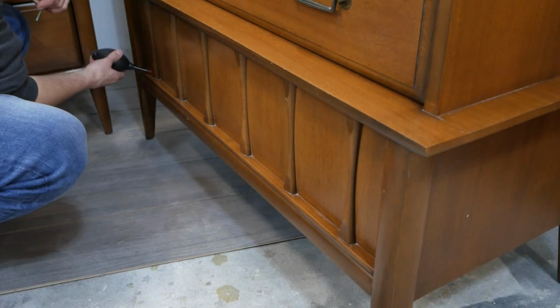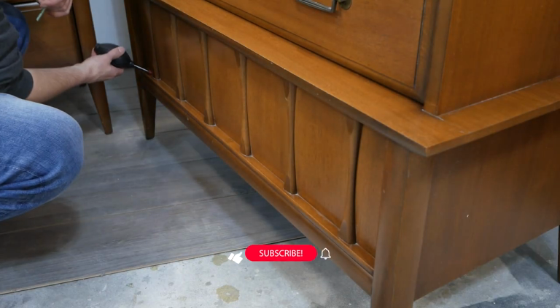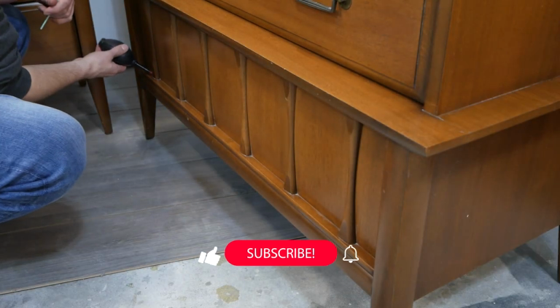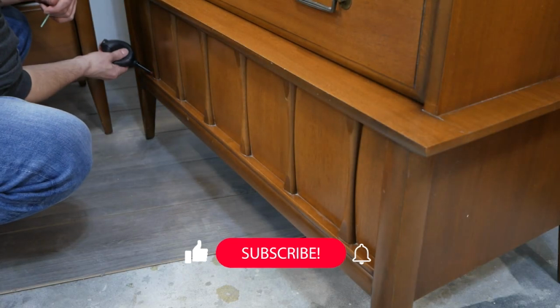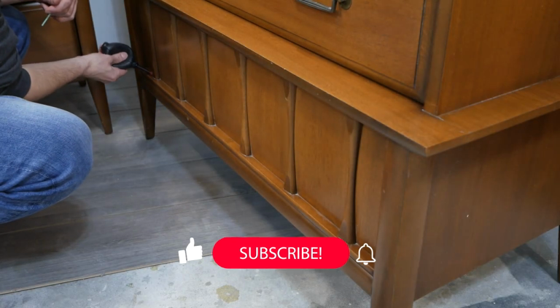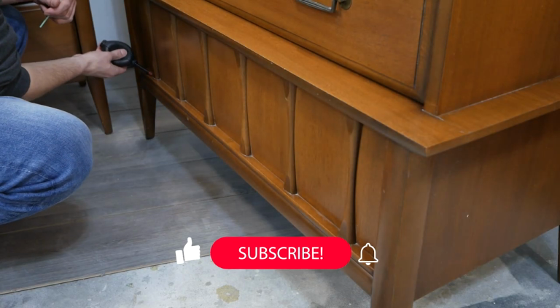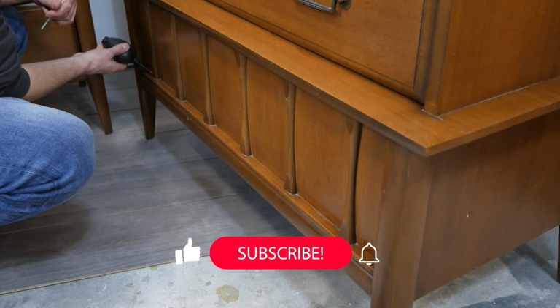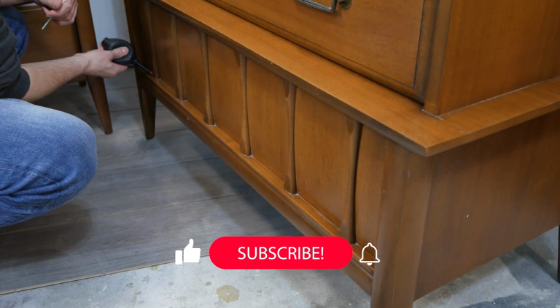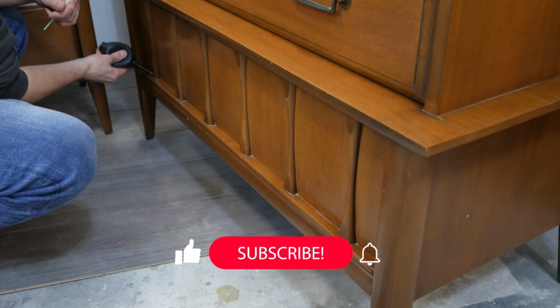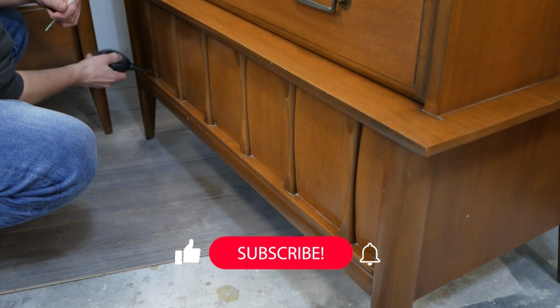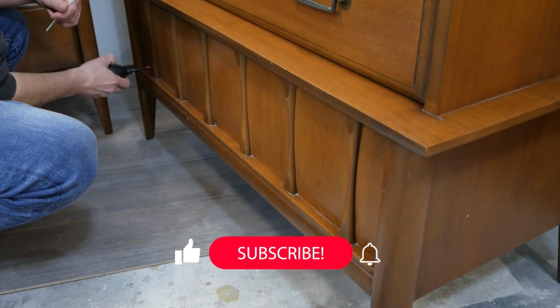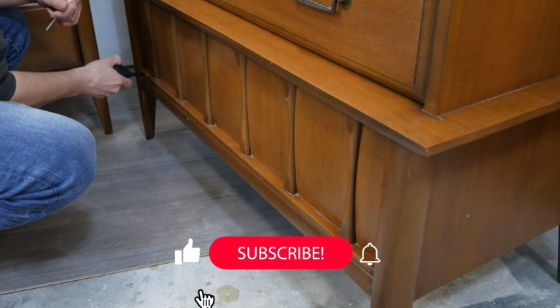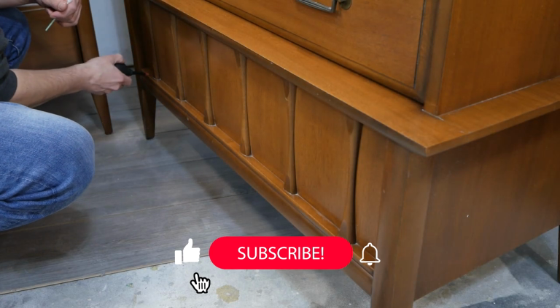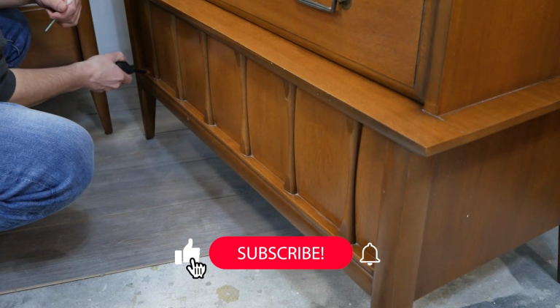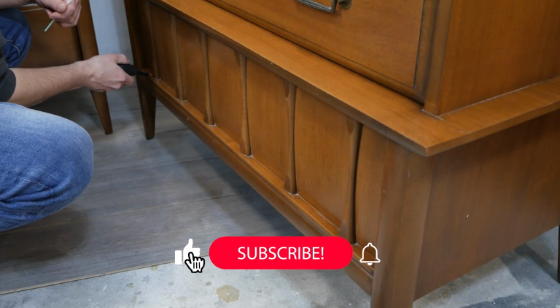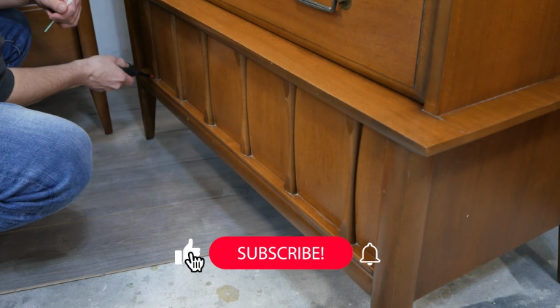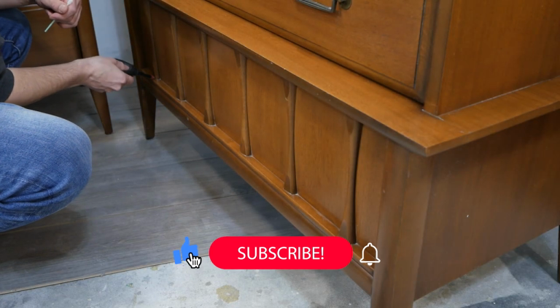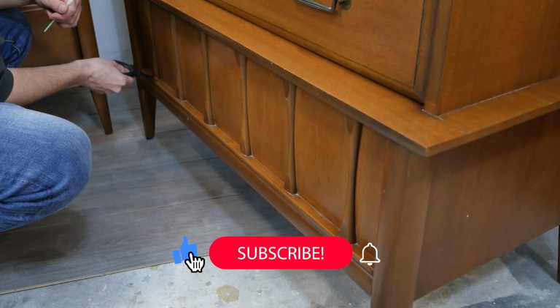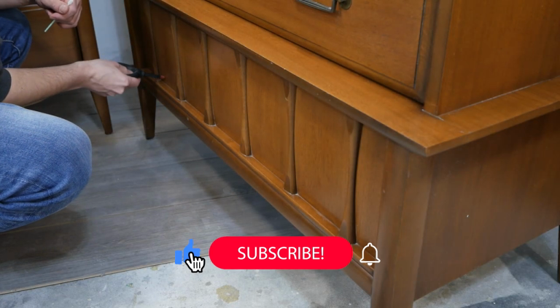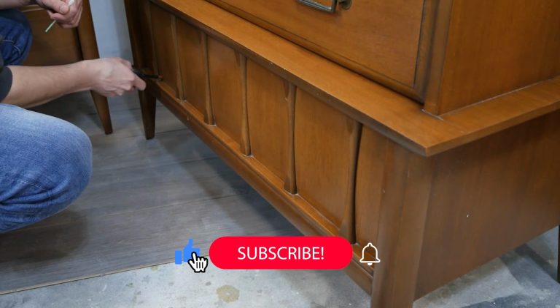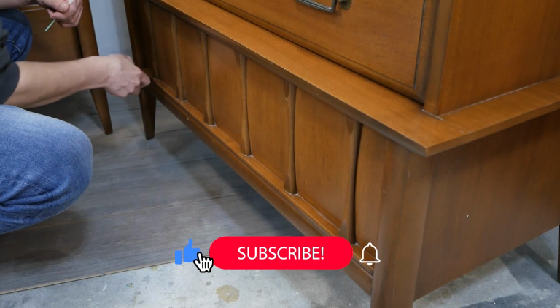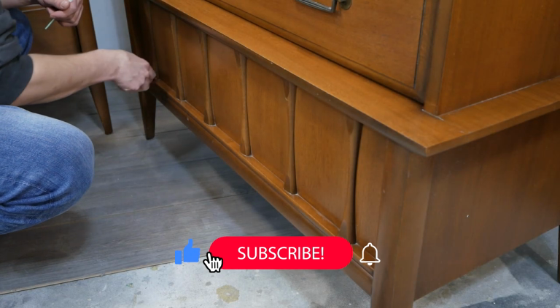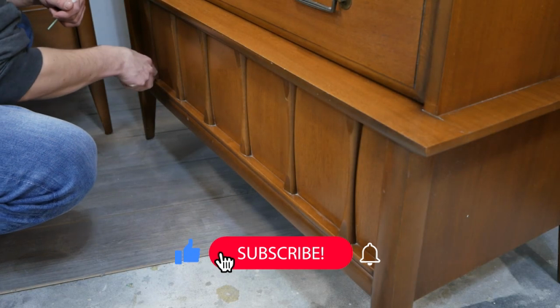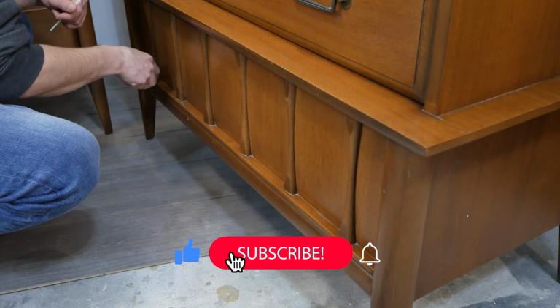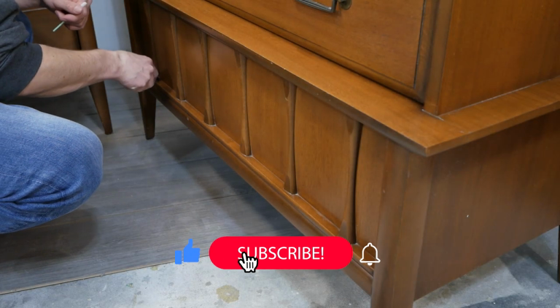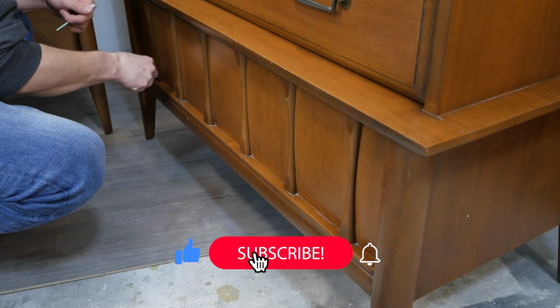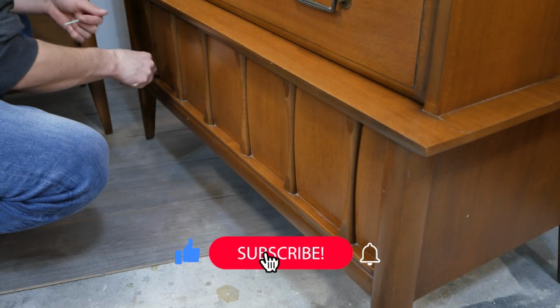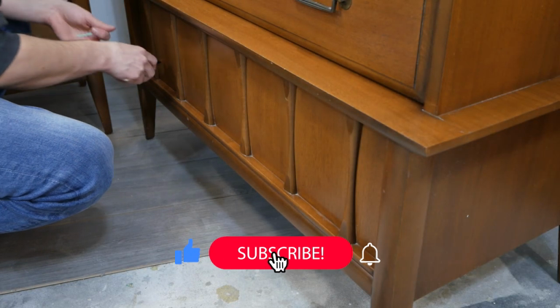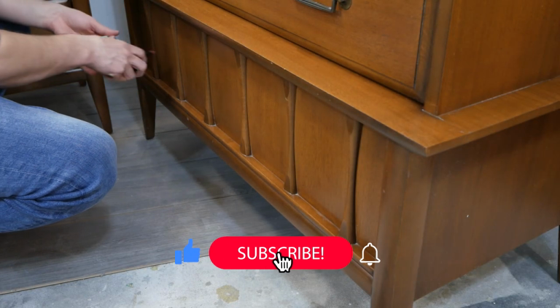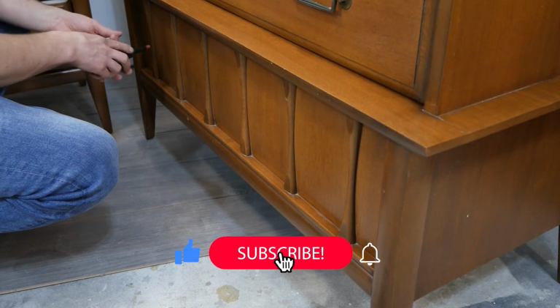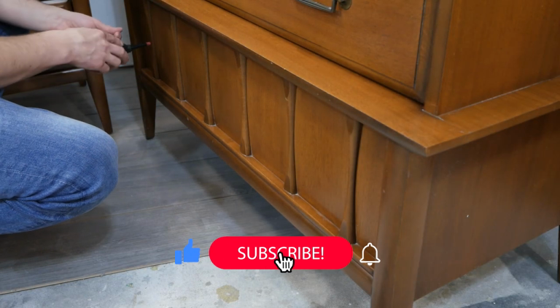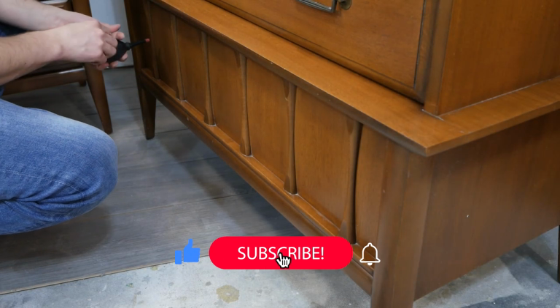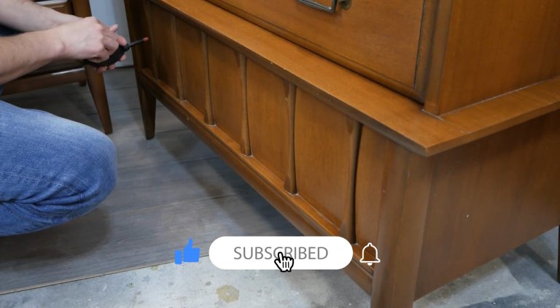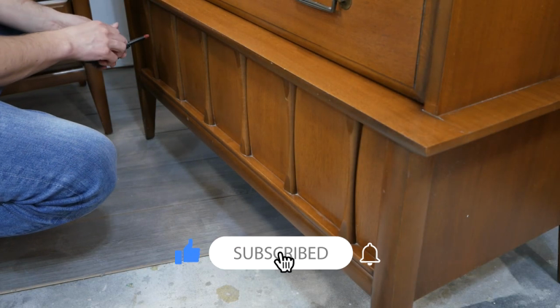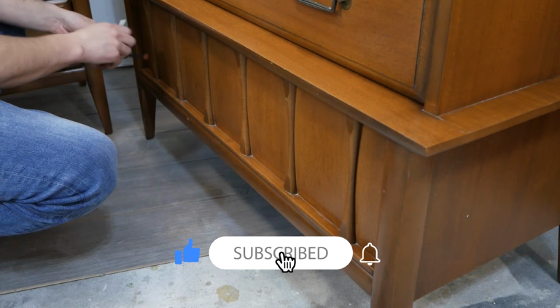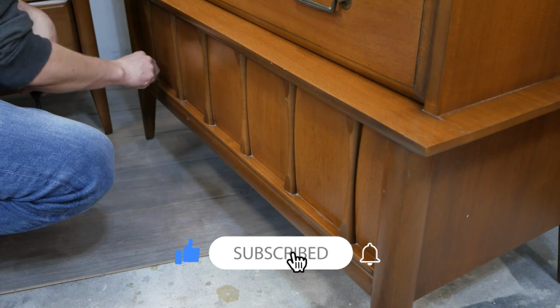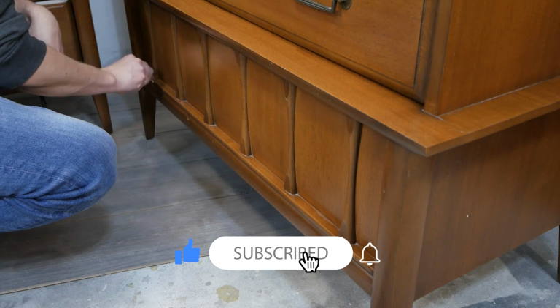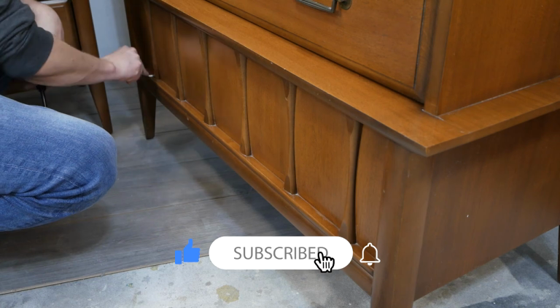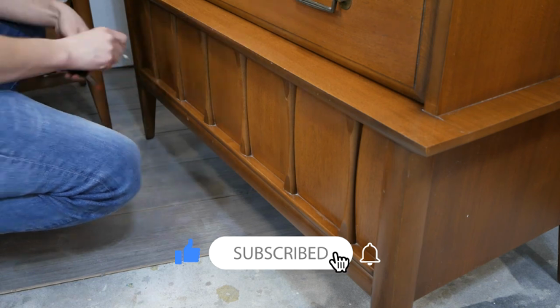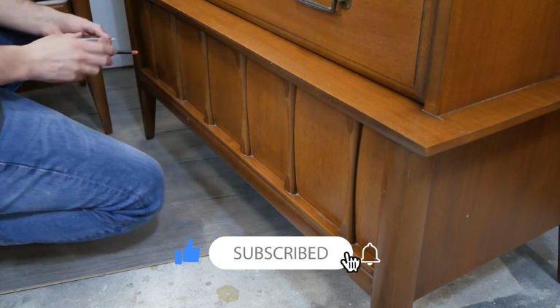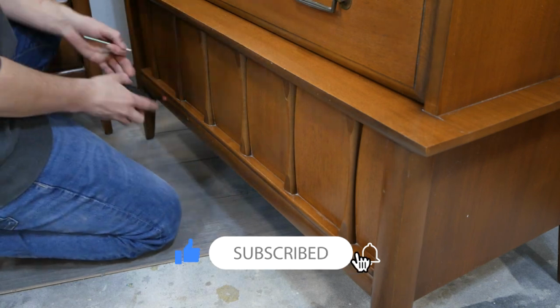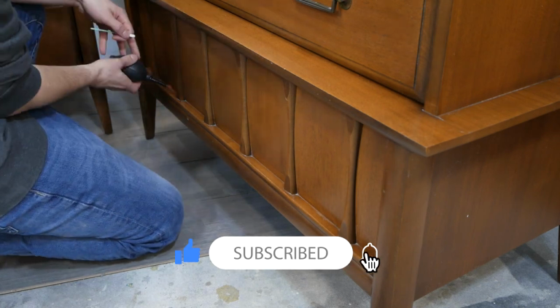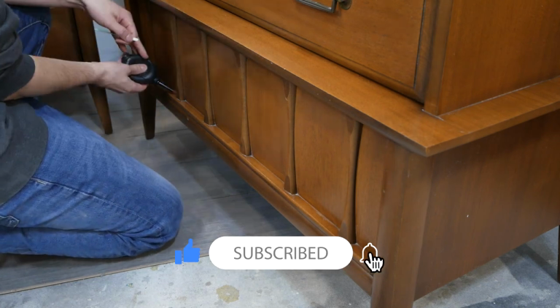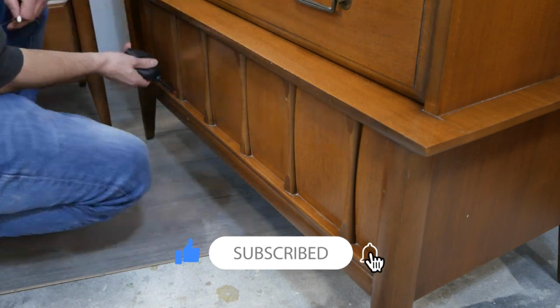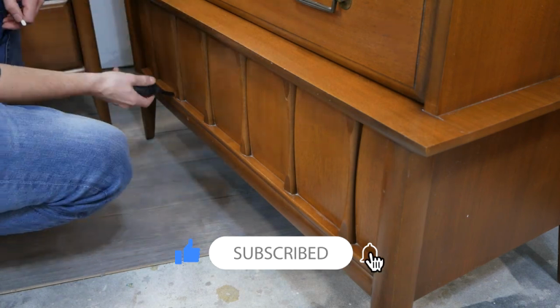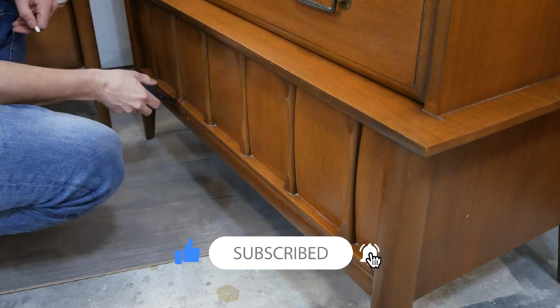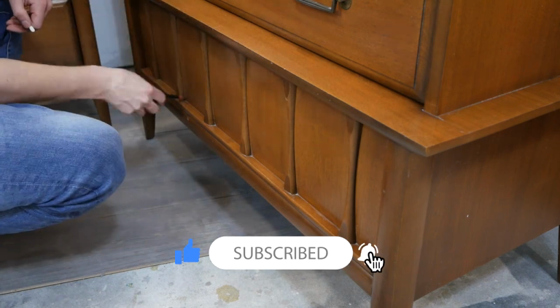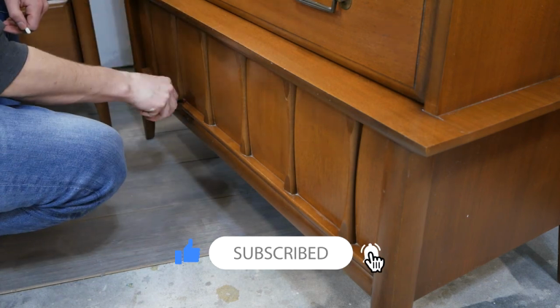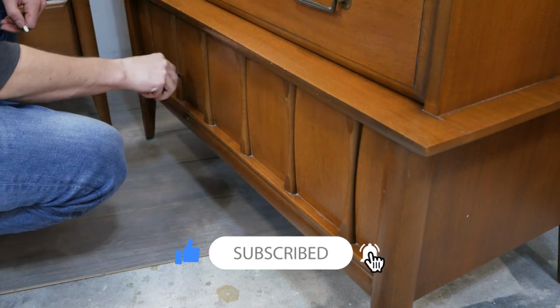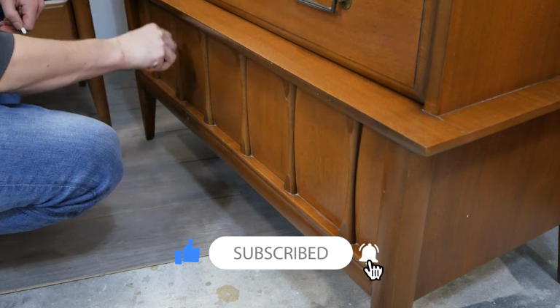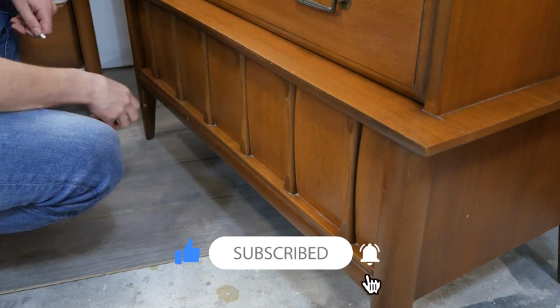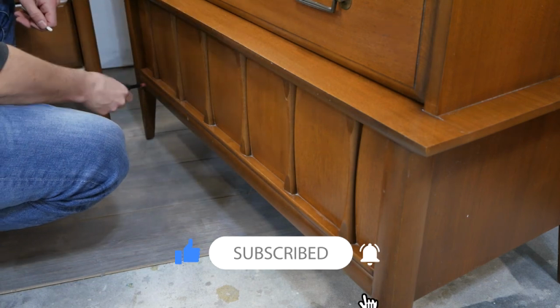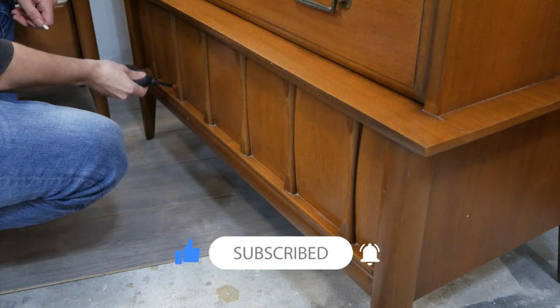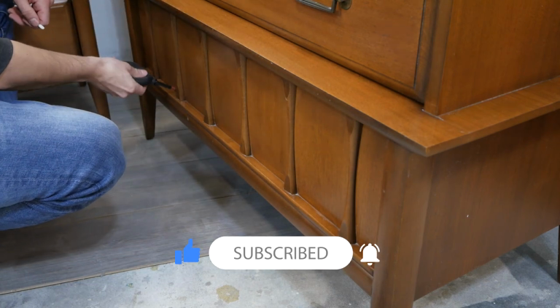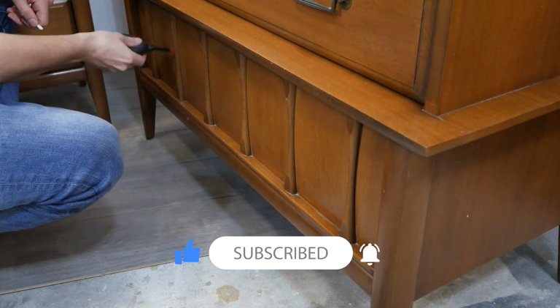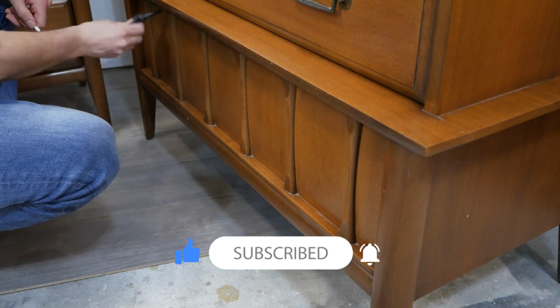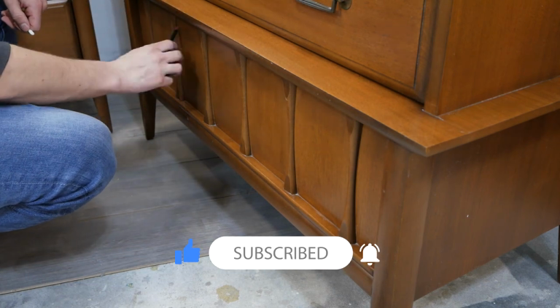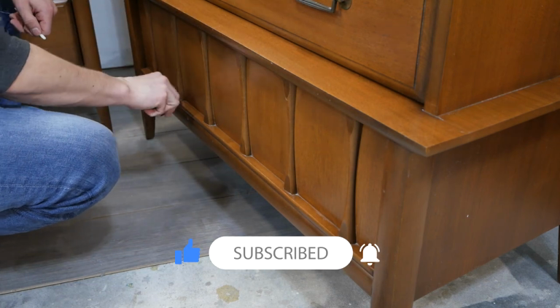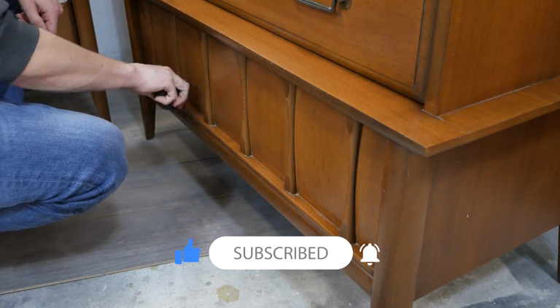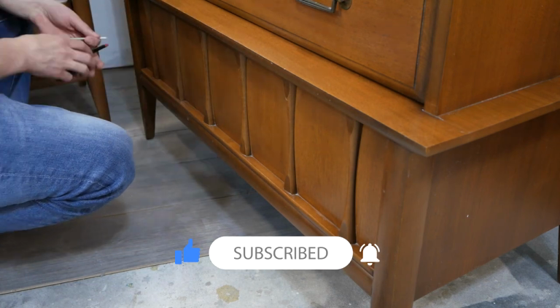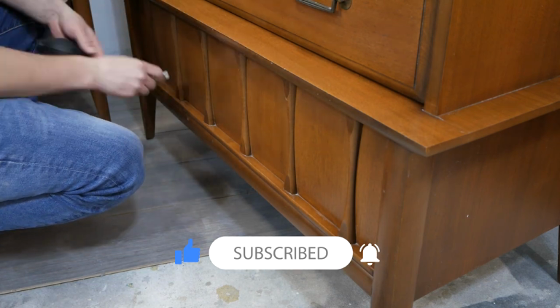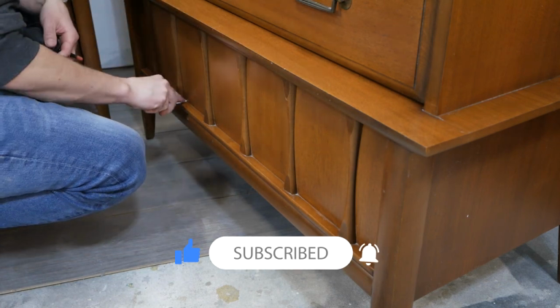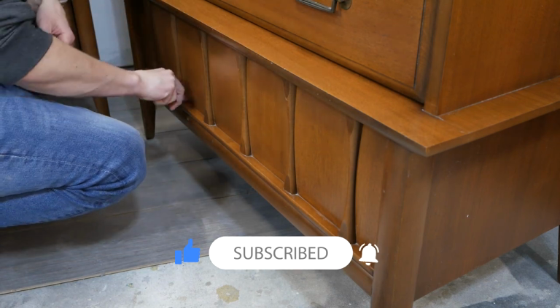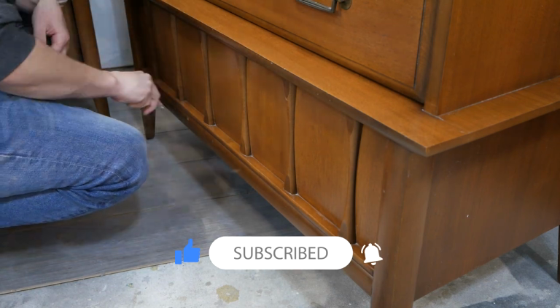If you're new here guys, don't forget to hit that thumbs up, subscribe, and the bell notification so you don't miss out on my future flips.